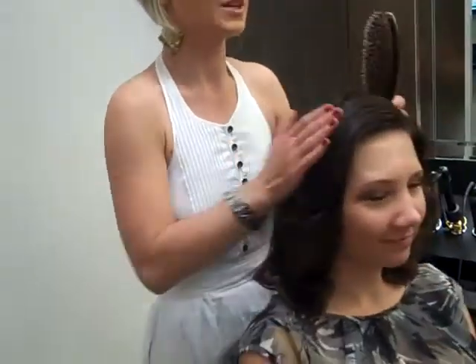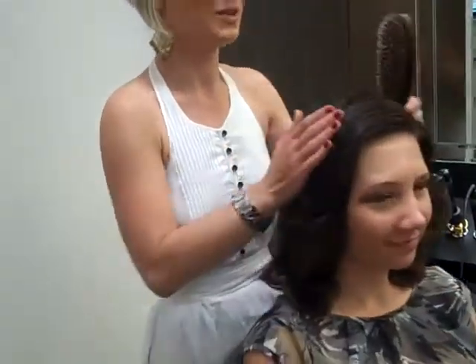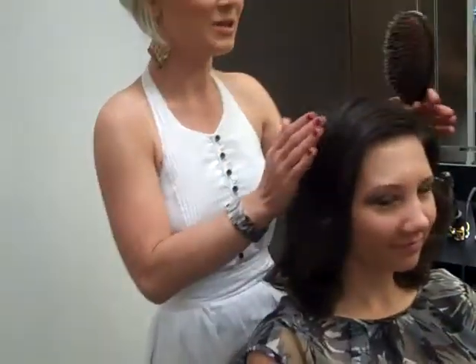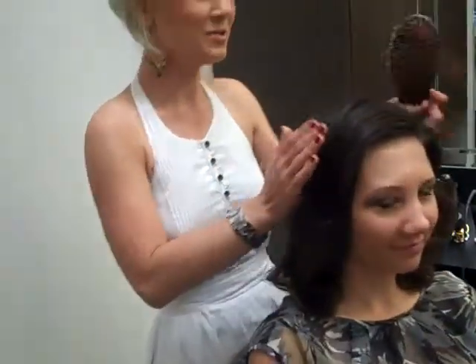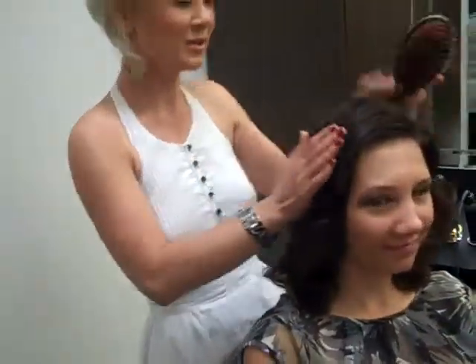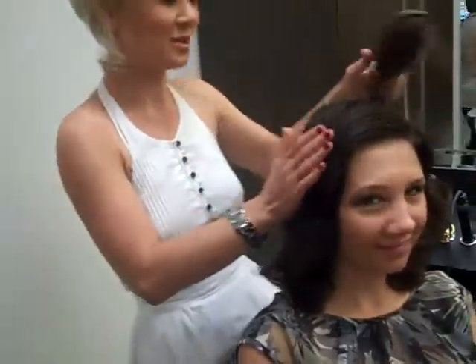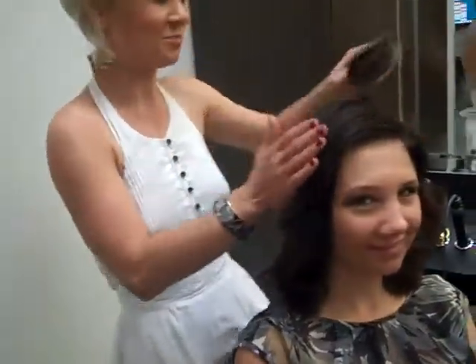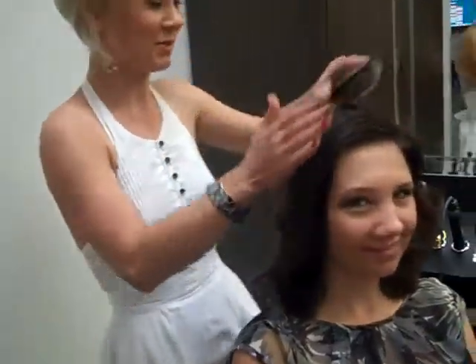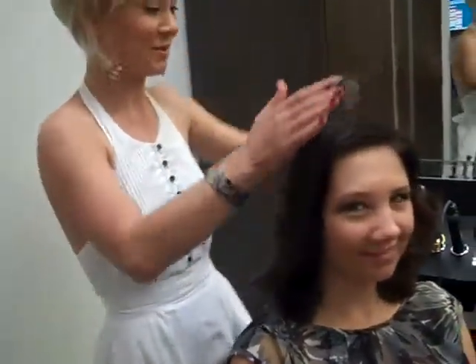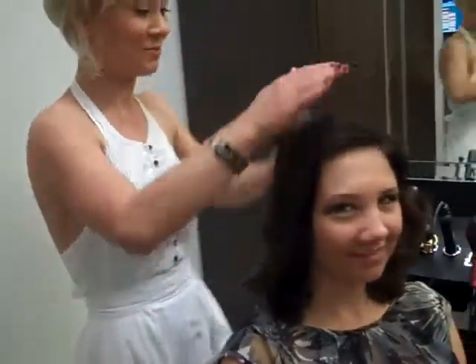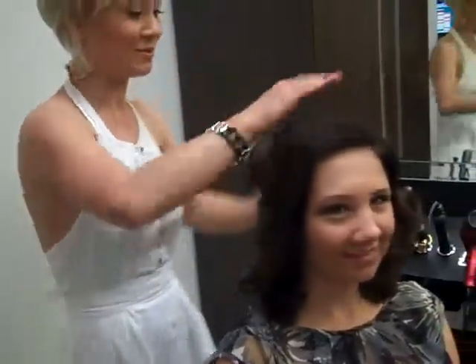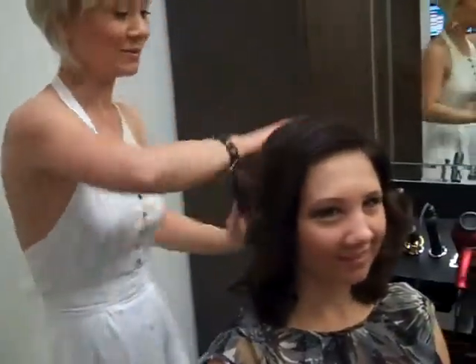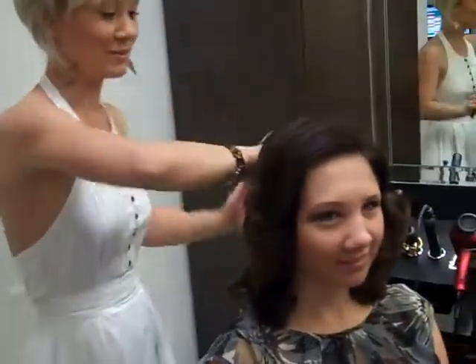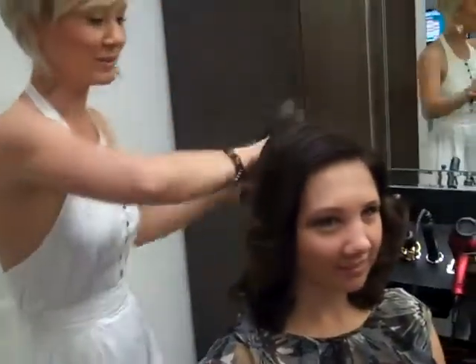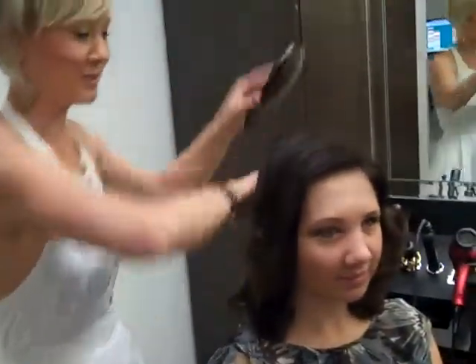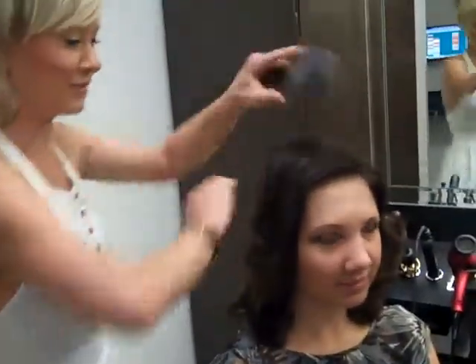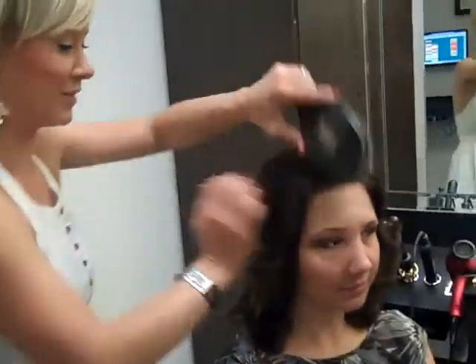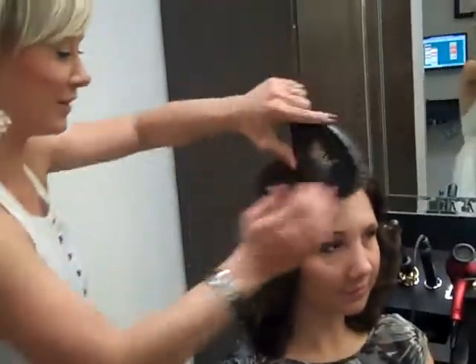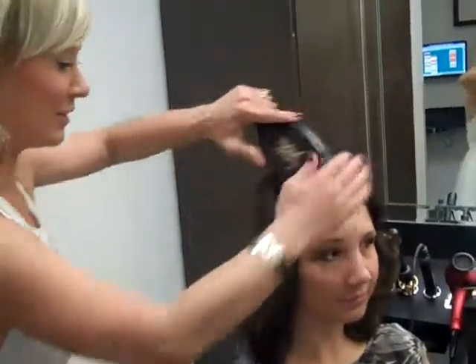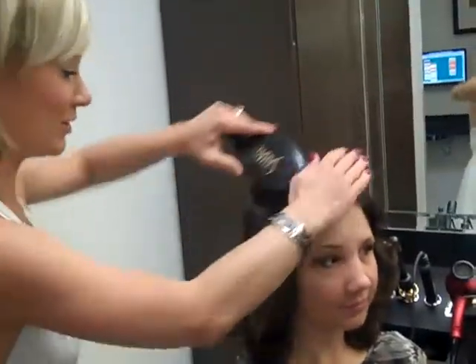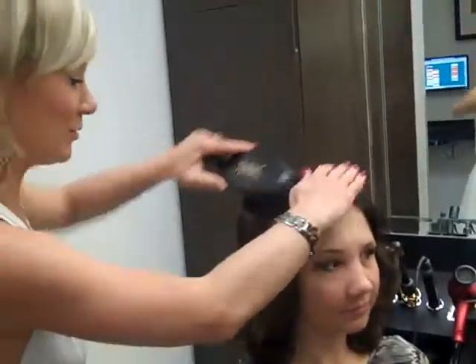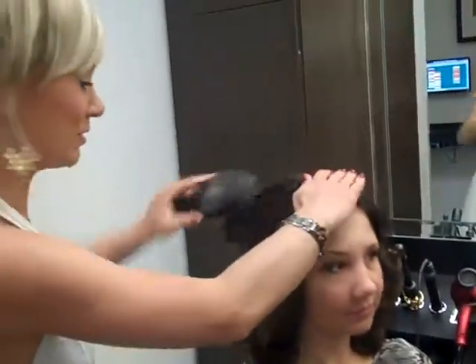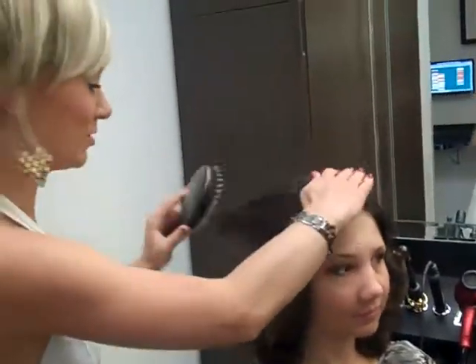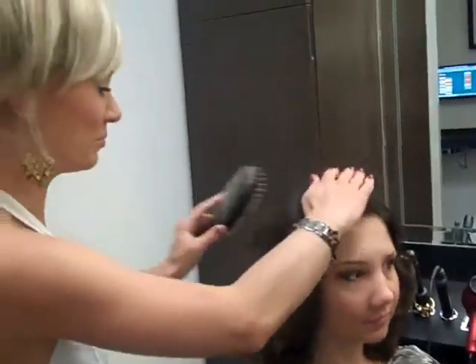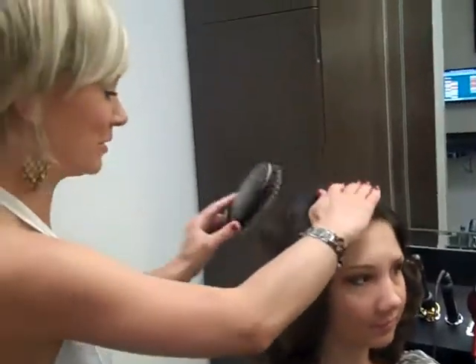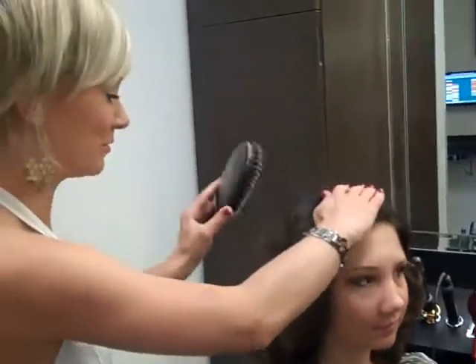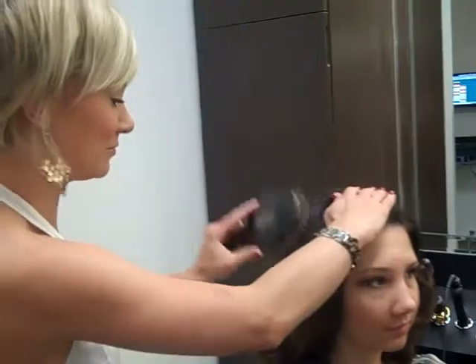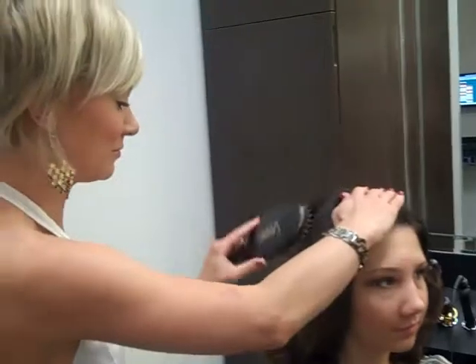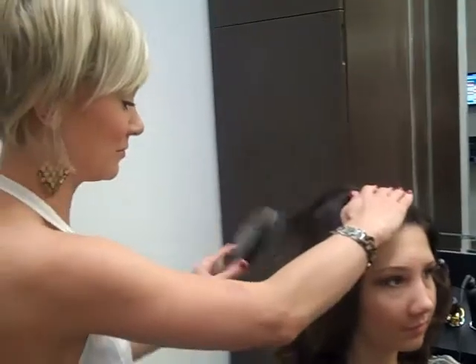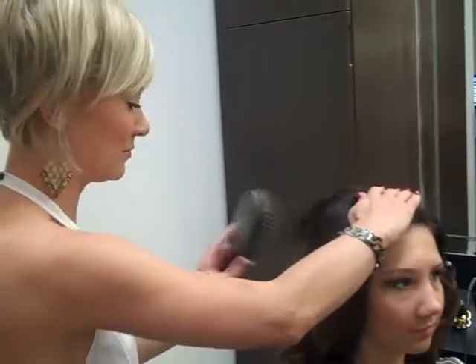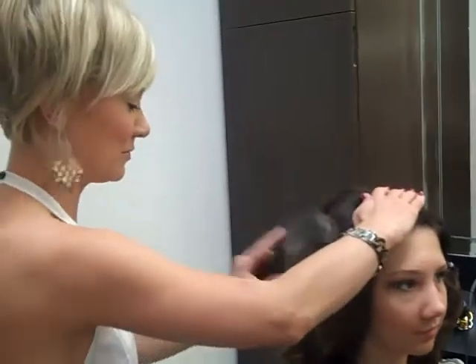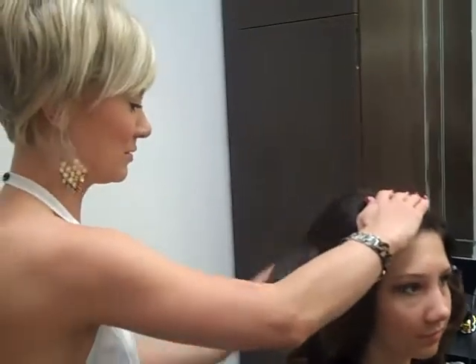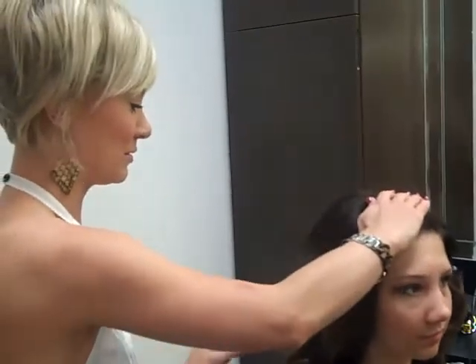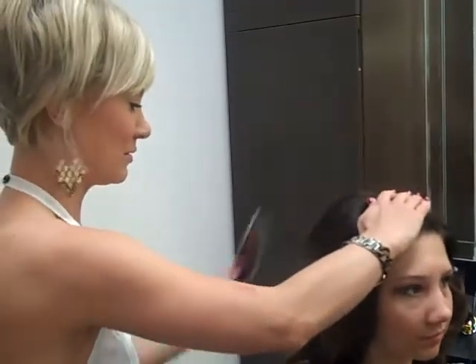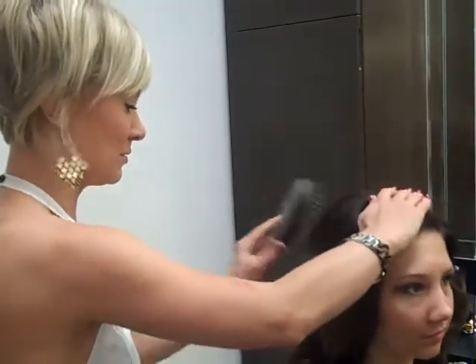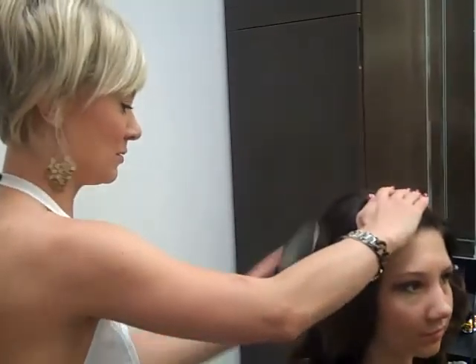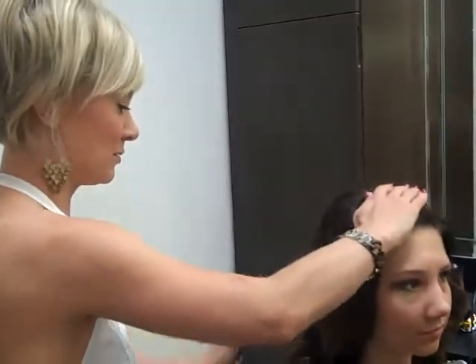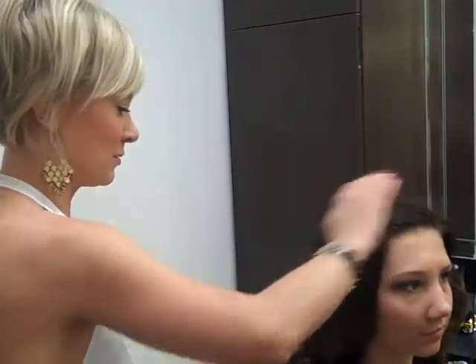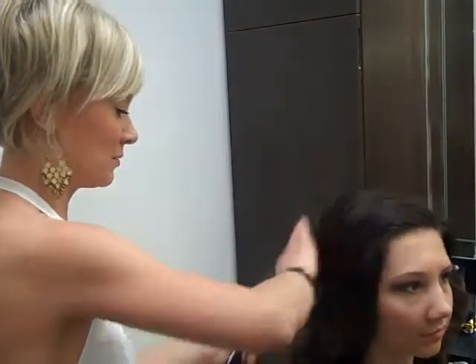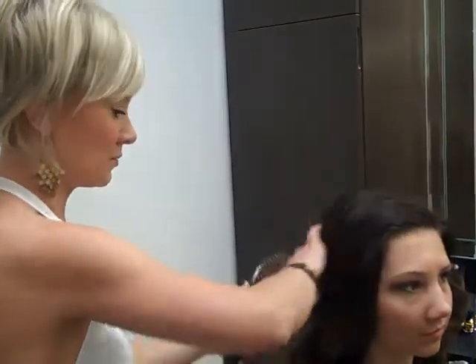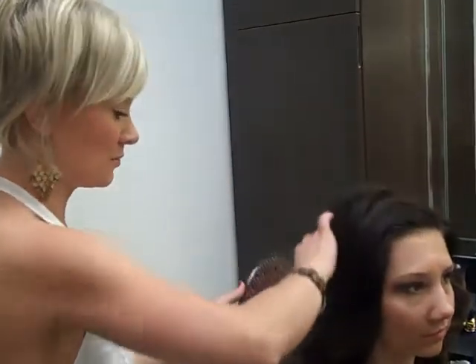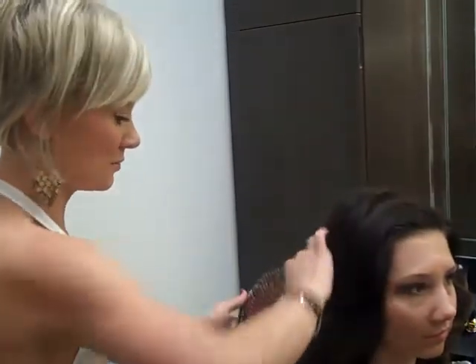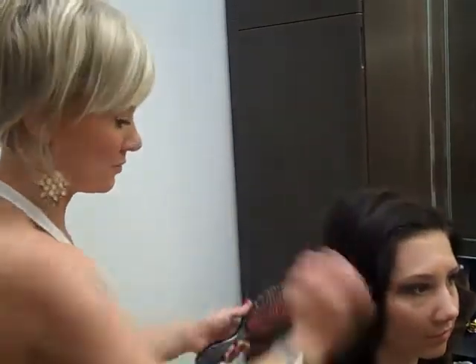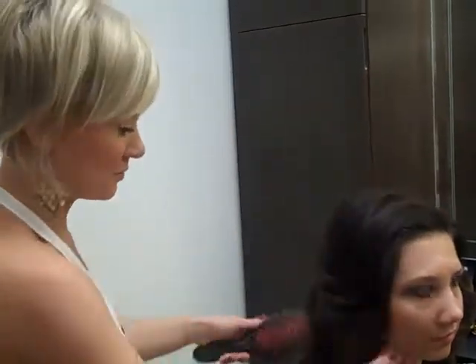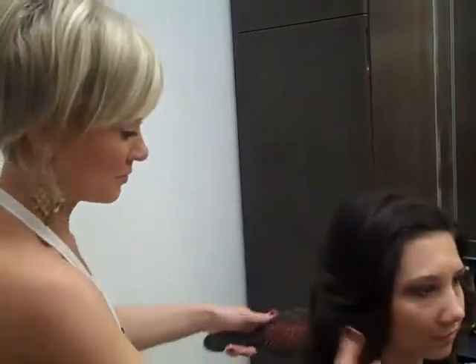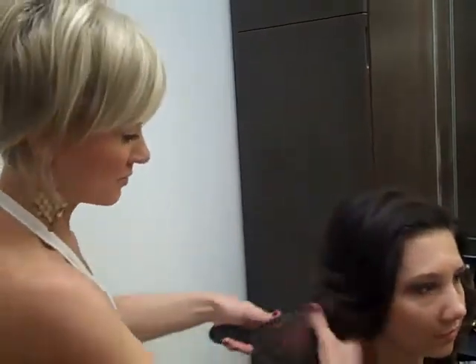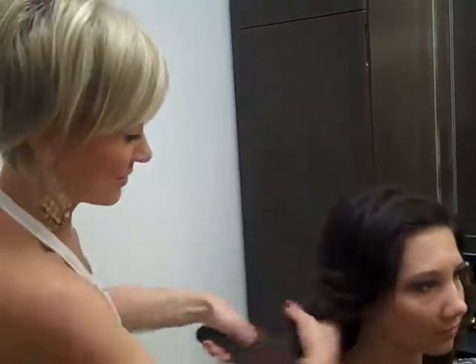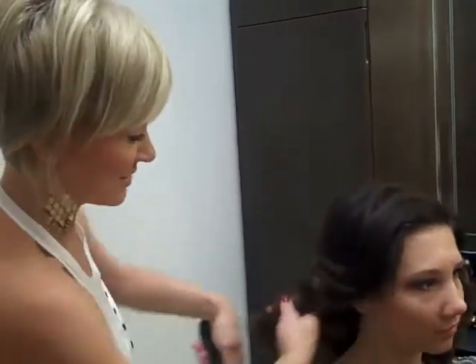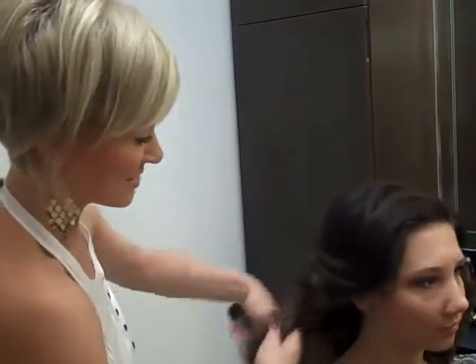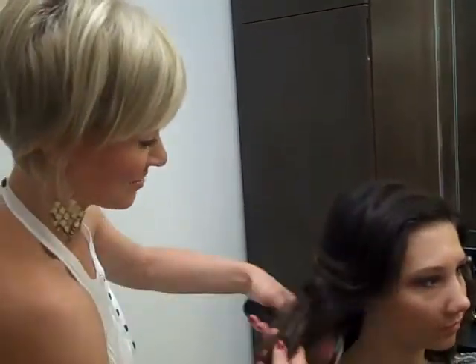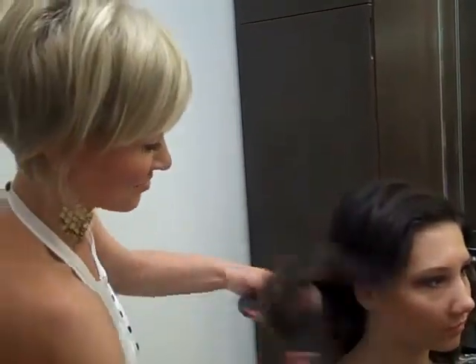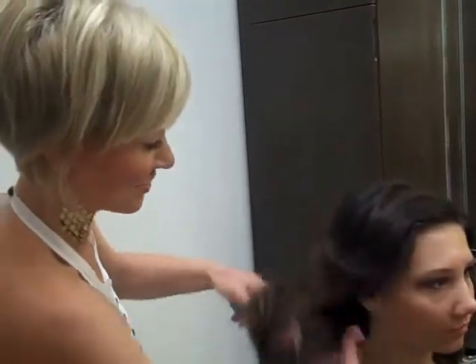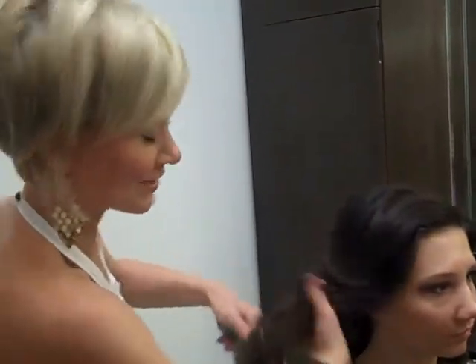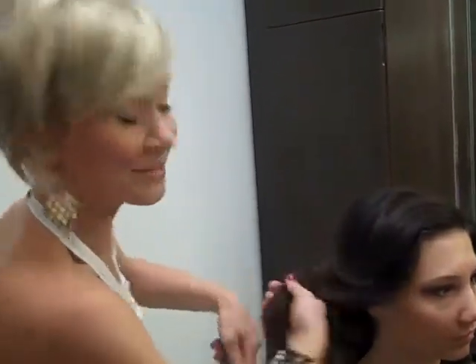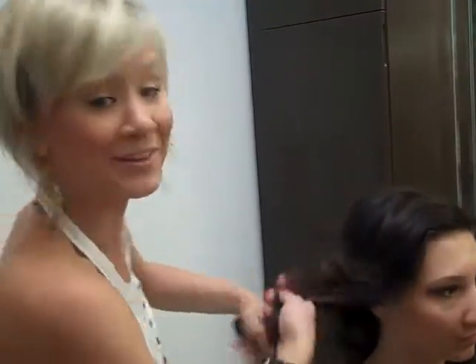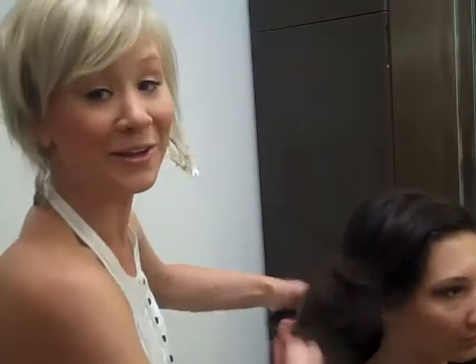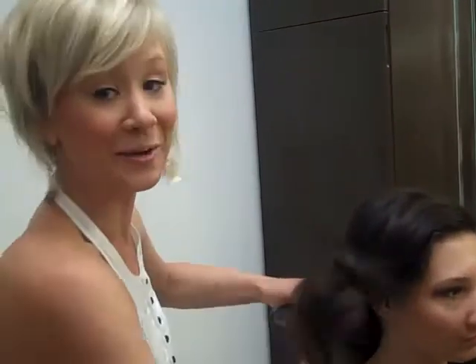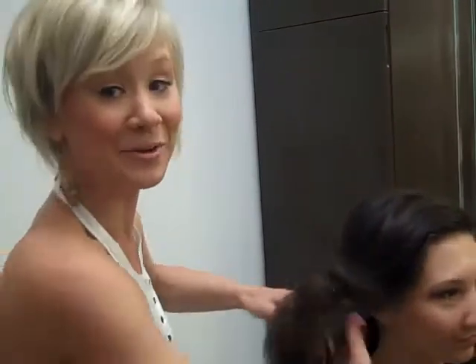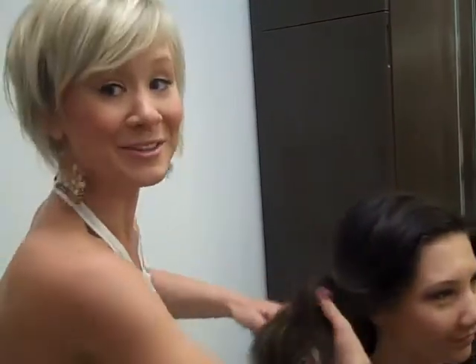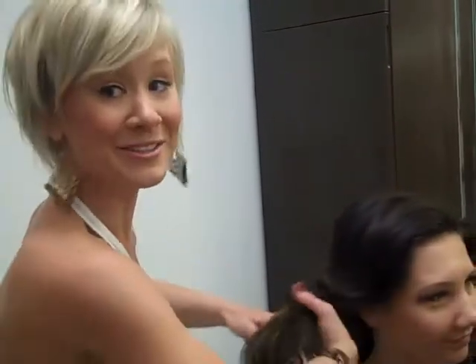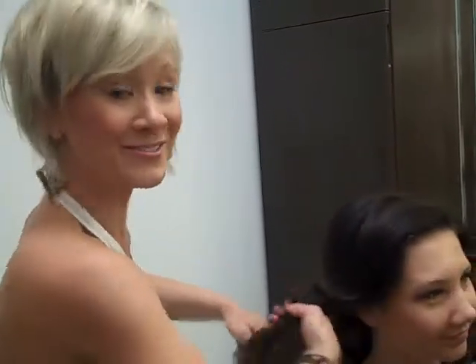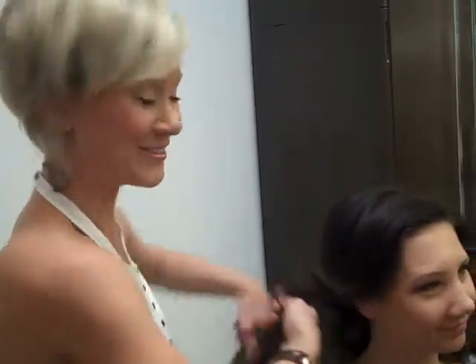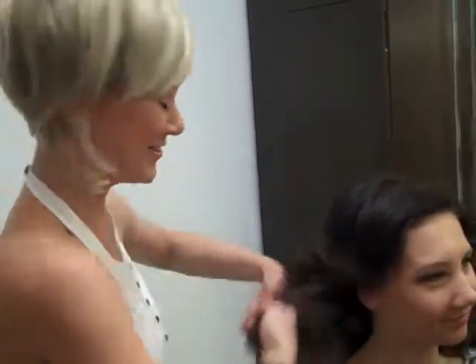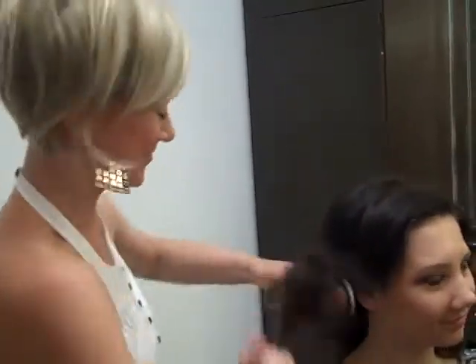And you can keep playing with it and get it laid how you want, but it's definitely got the glamorous feel.